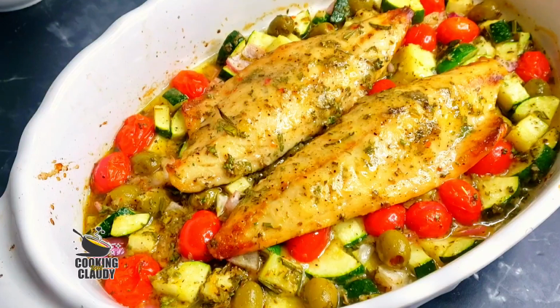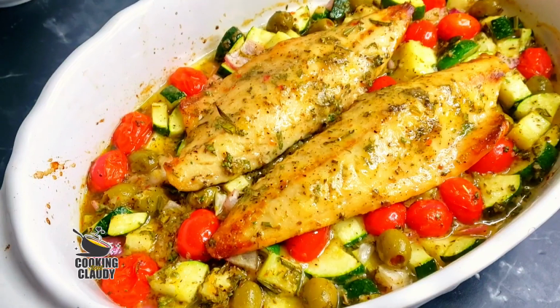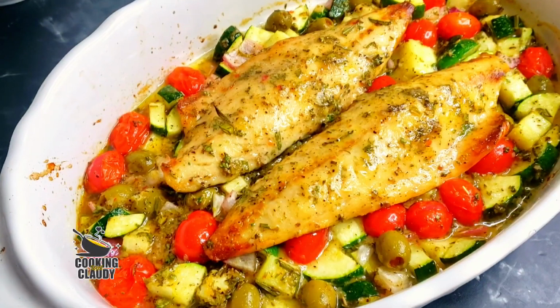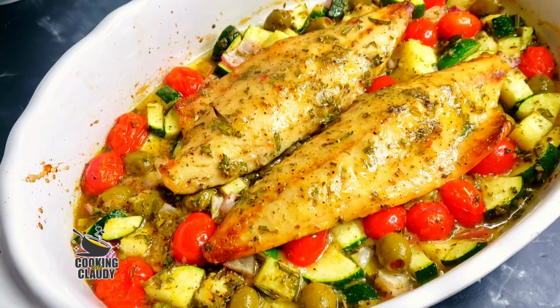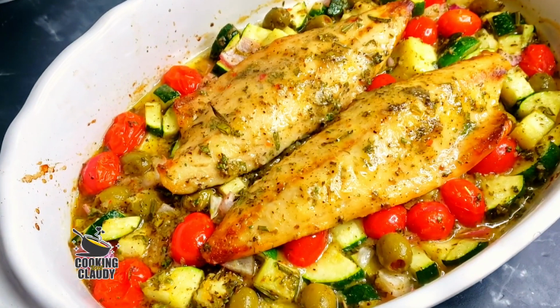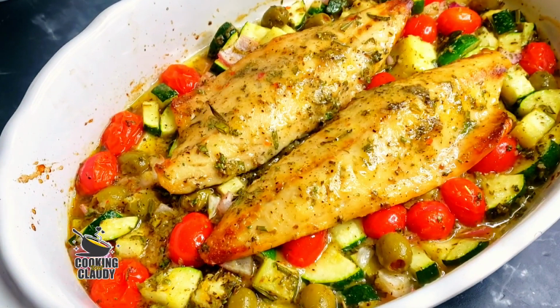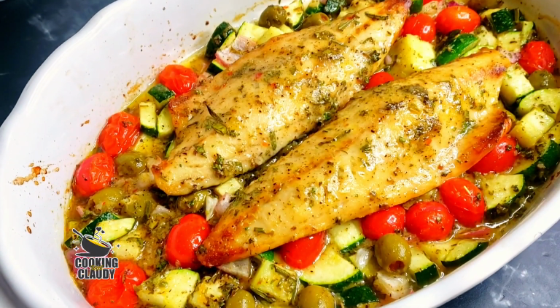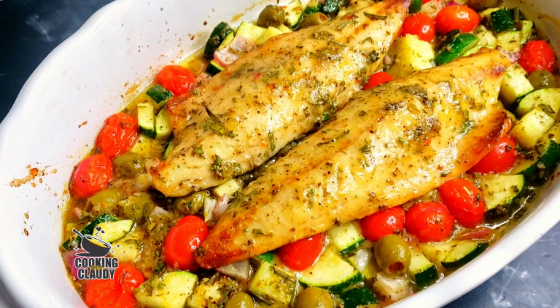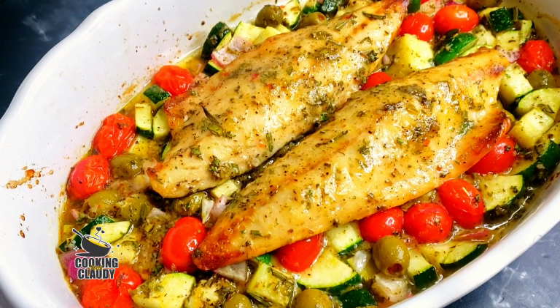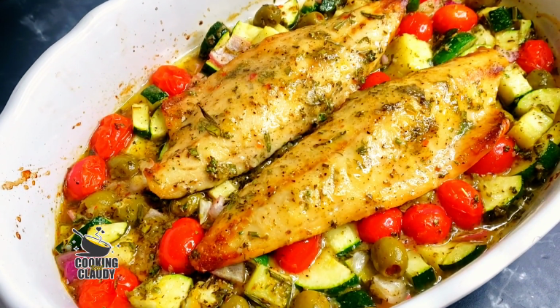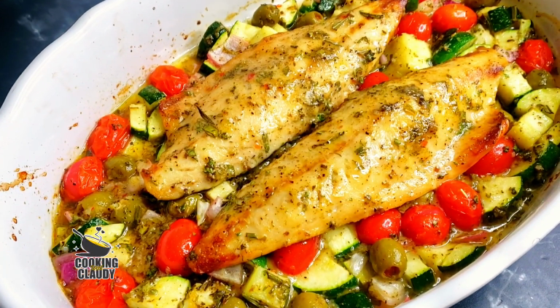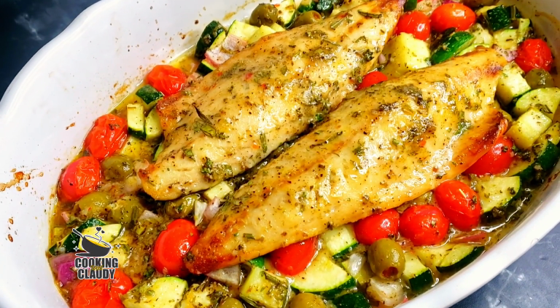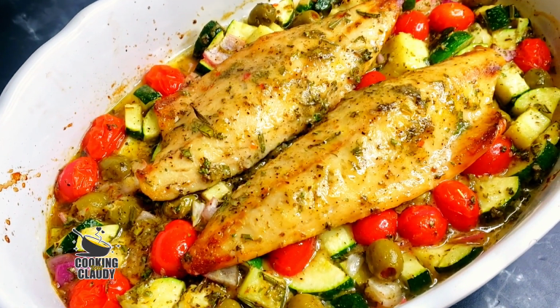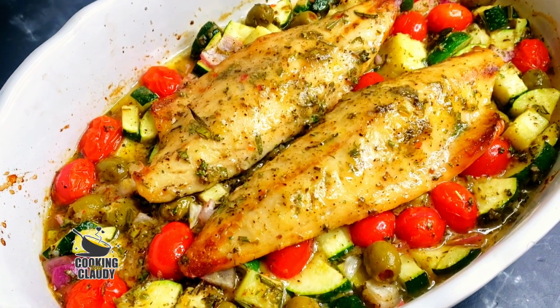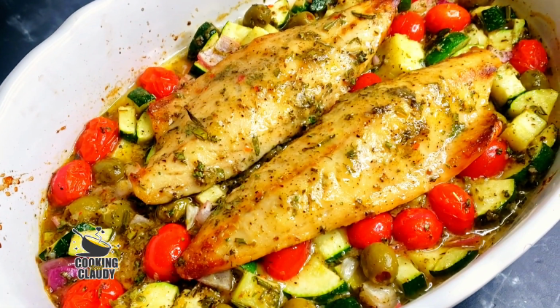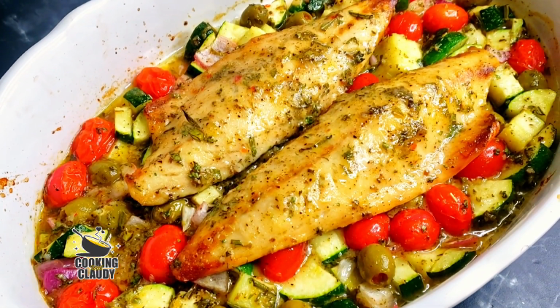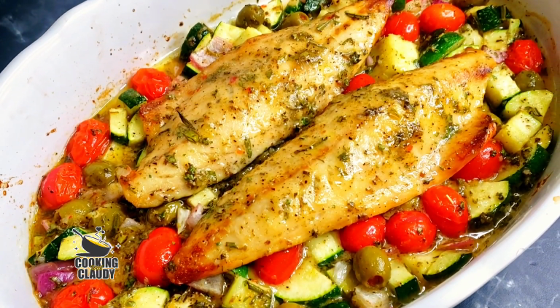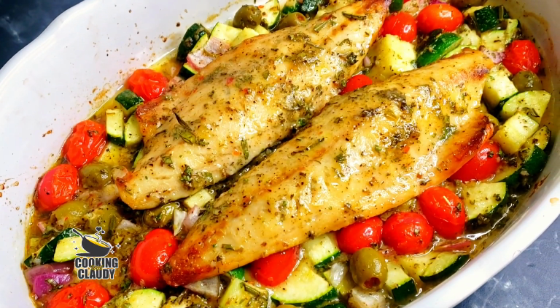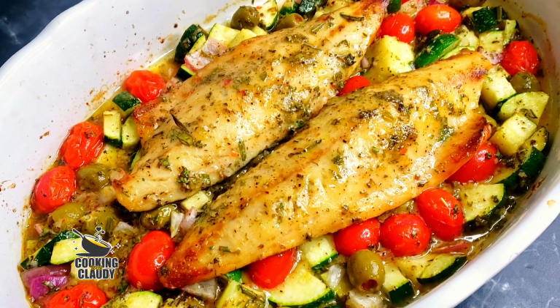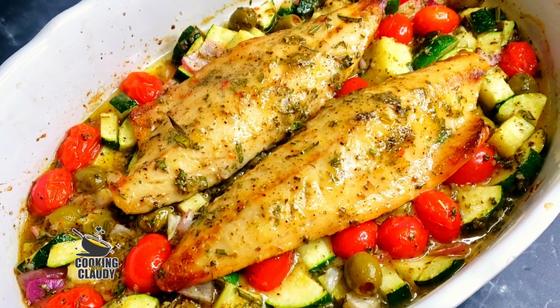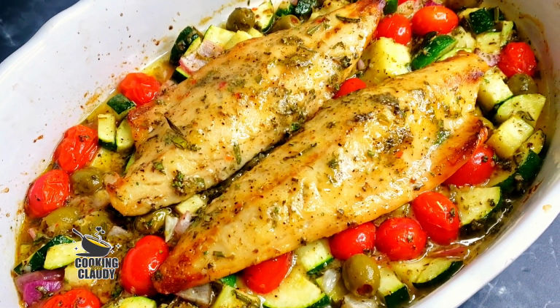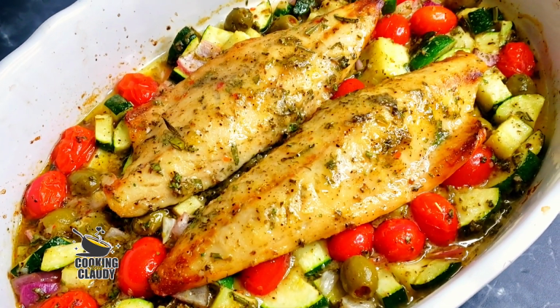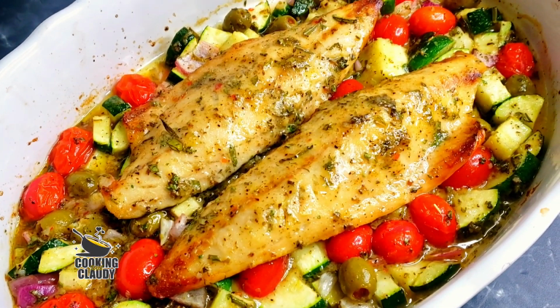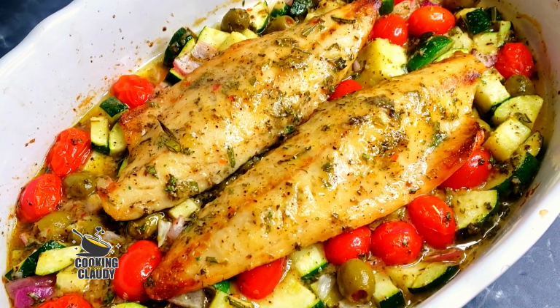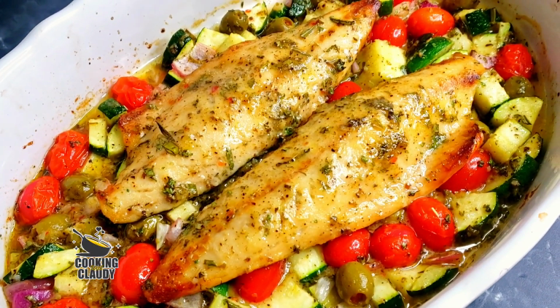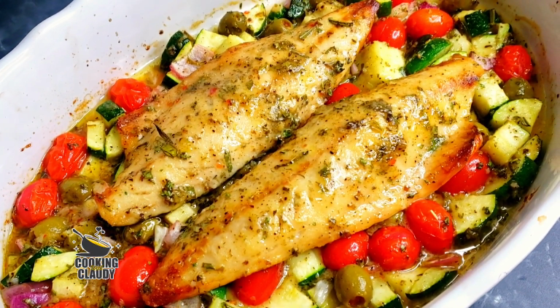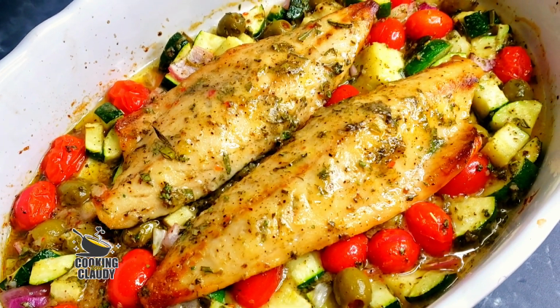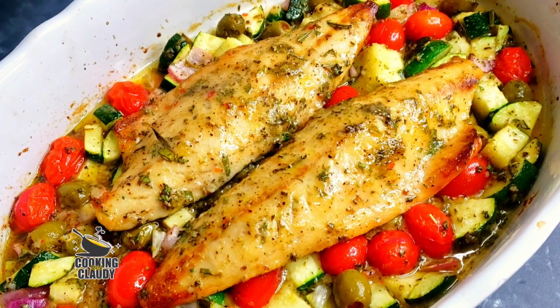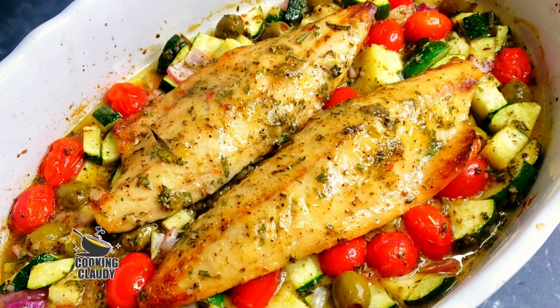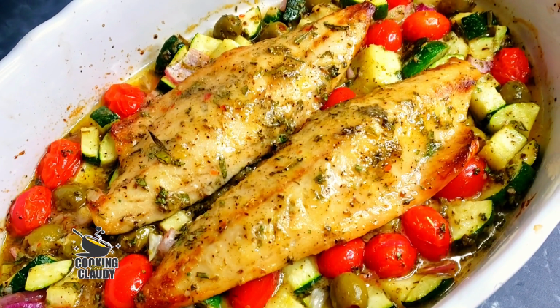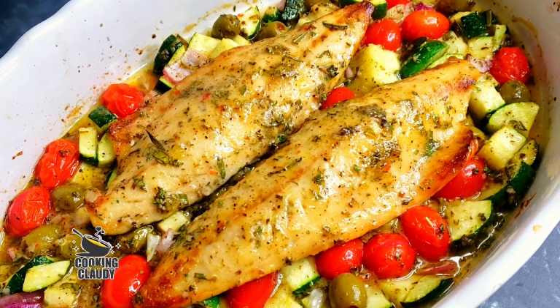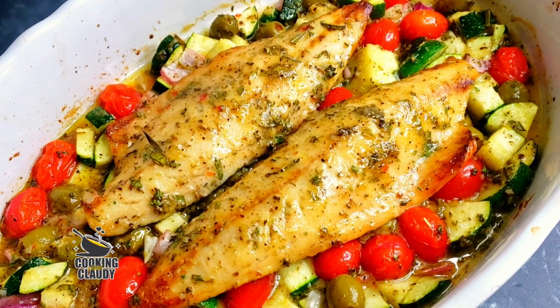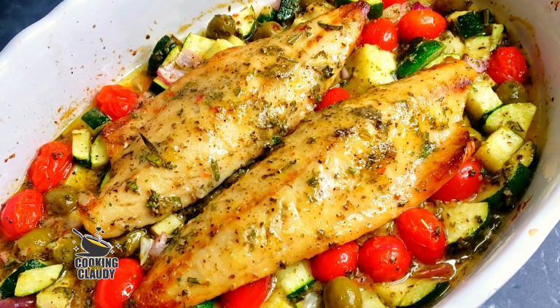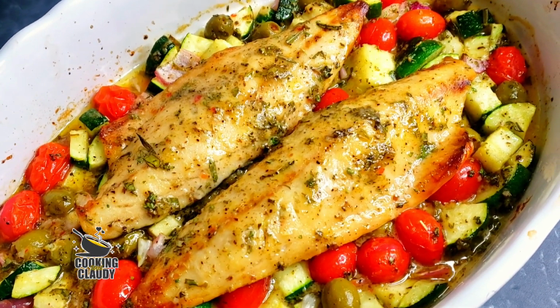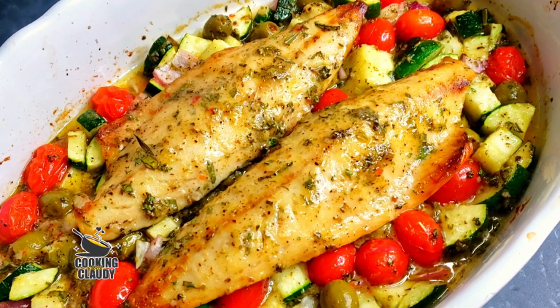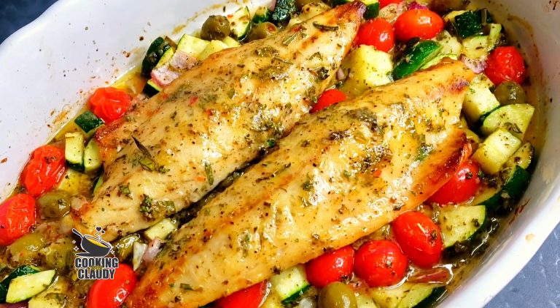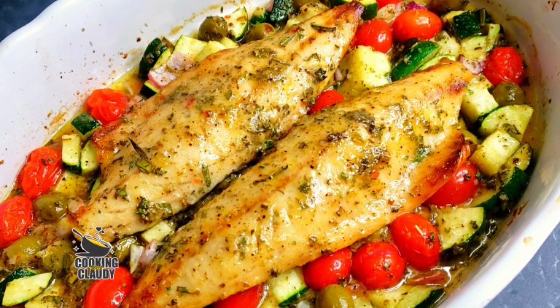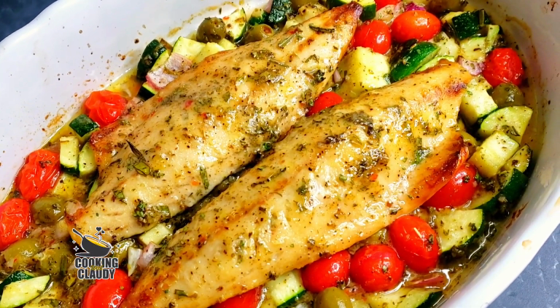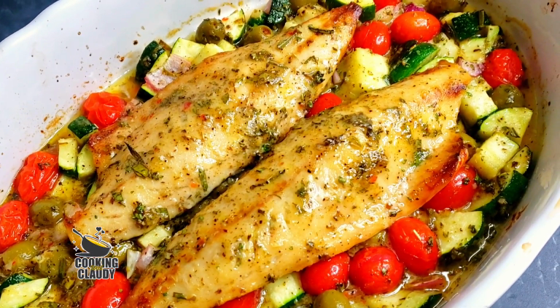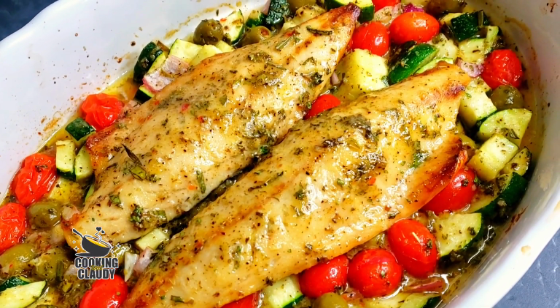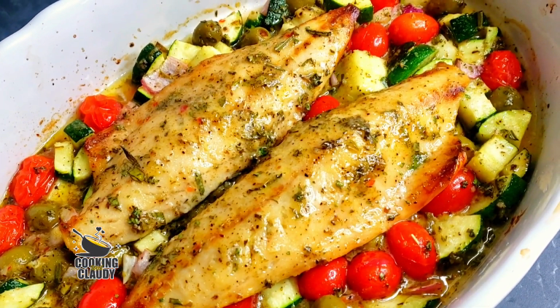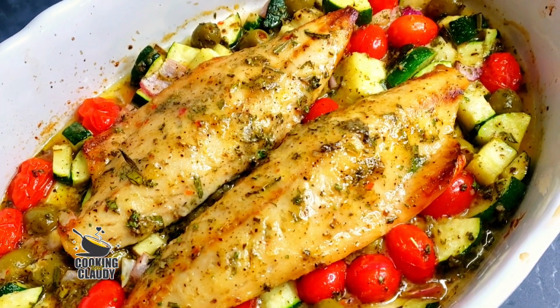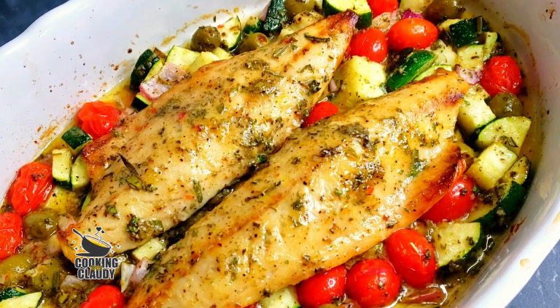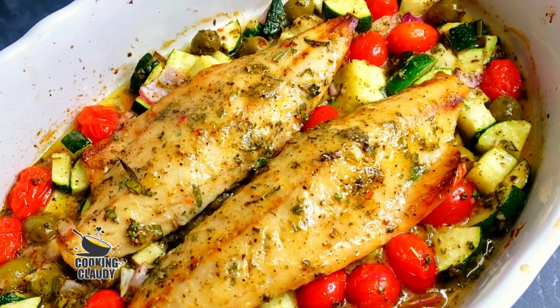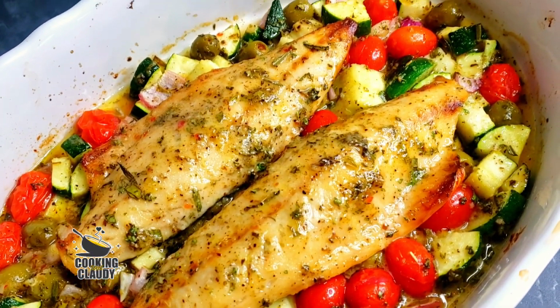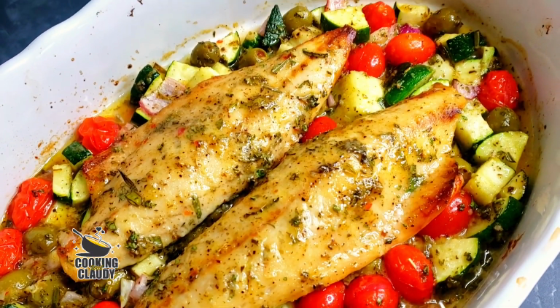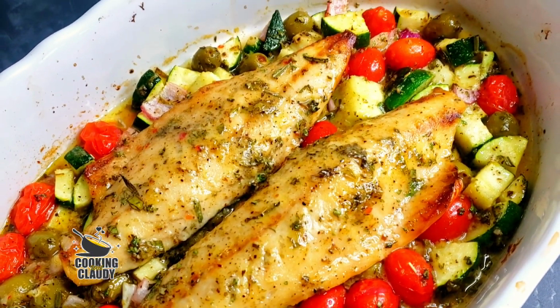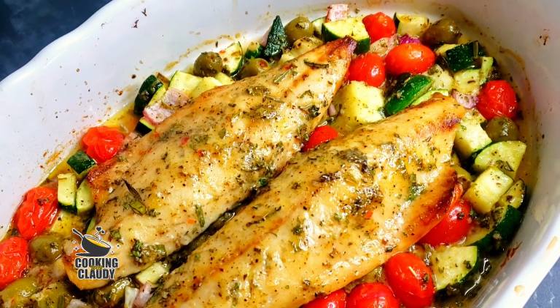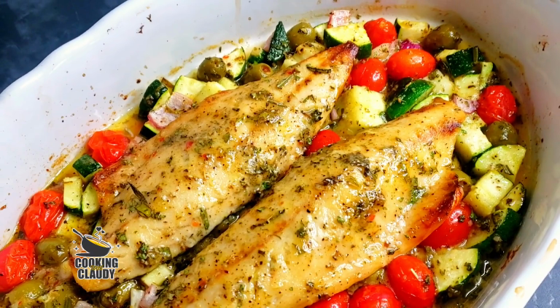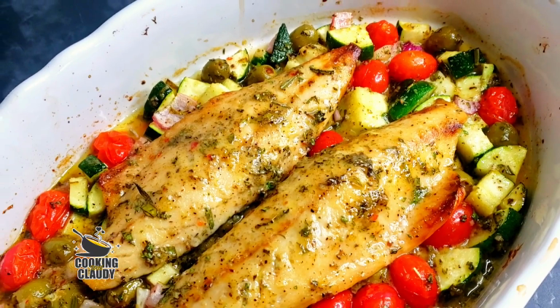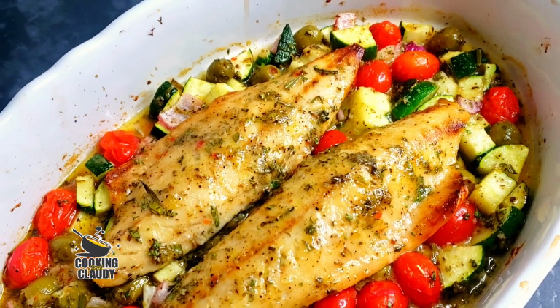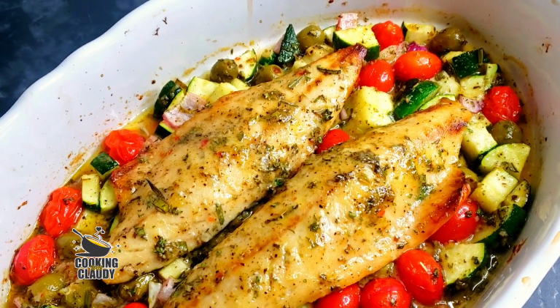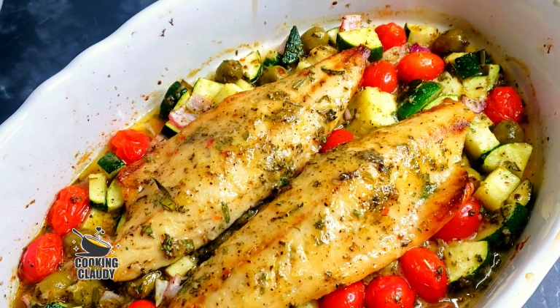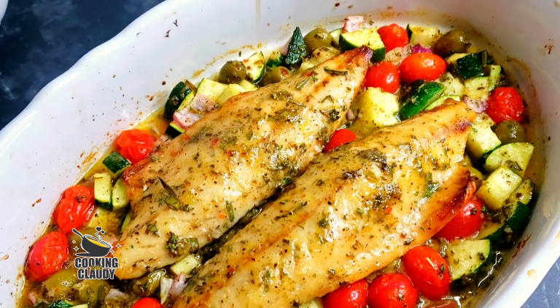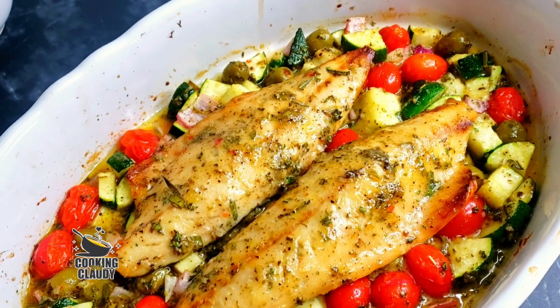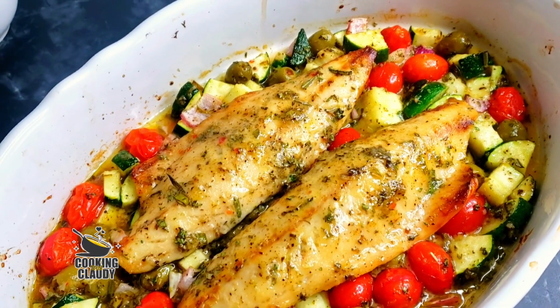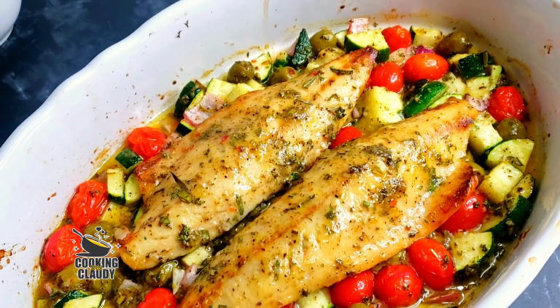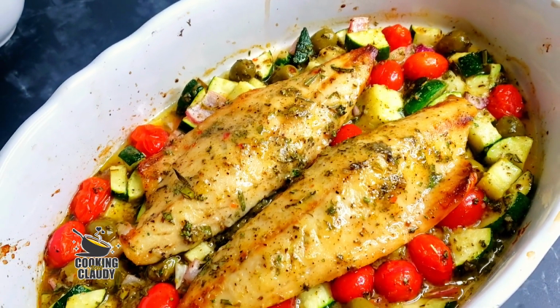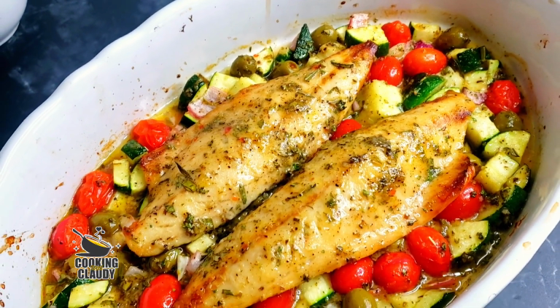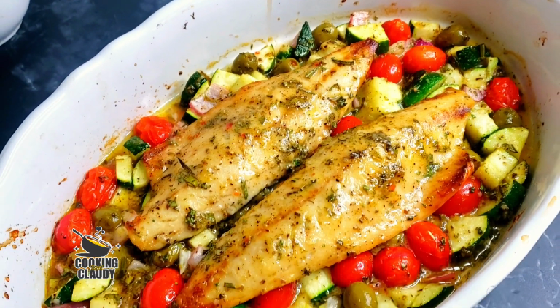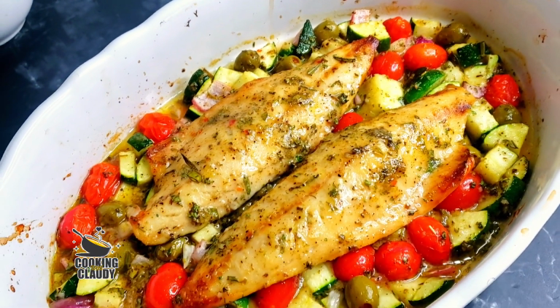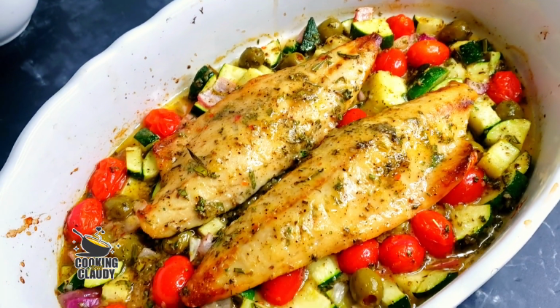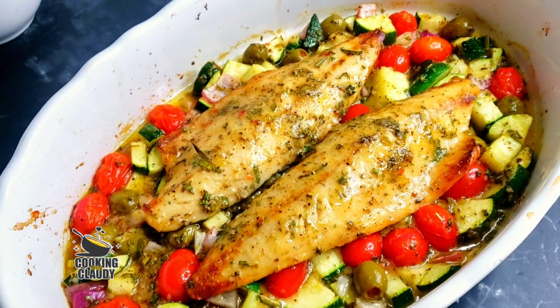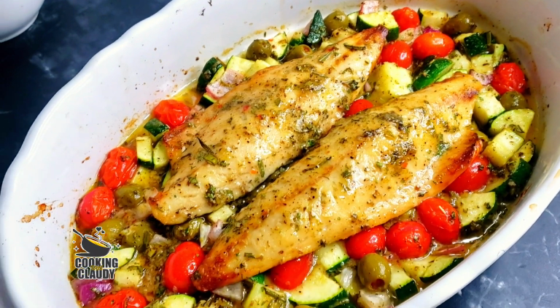Hello beautiful people! Let us make some Mediterranean baked fish with some olives, zucchini, and tomatoes. You're gonna love this.